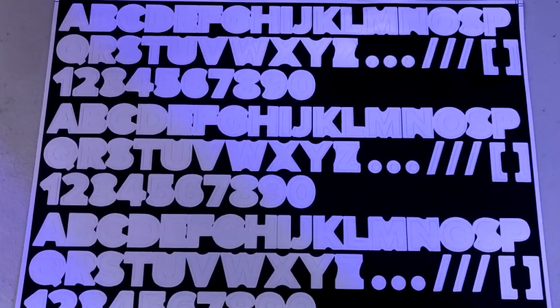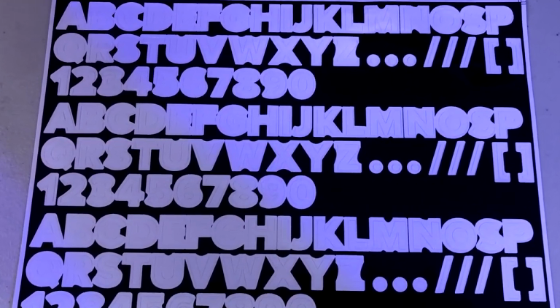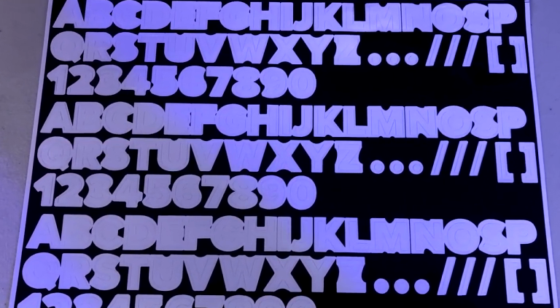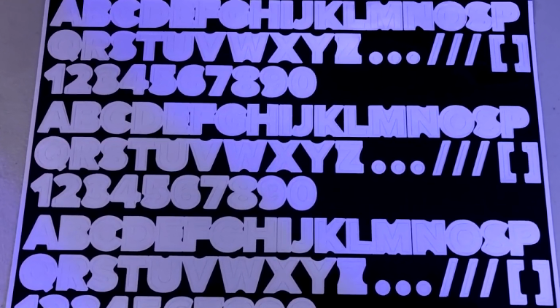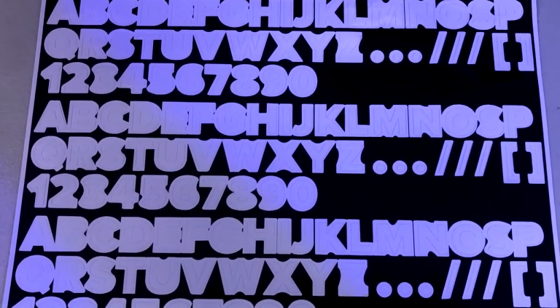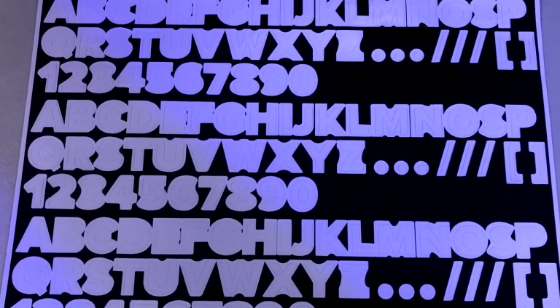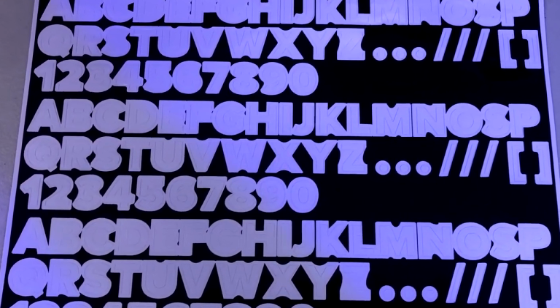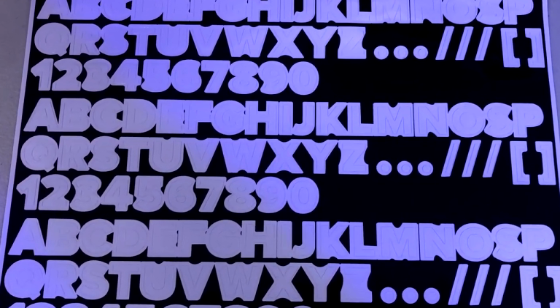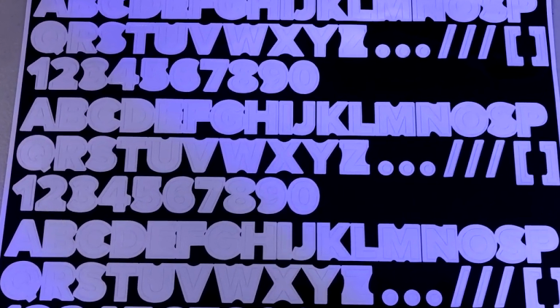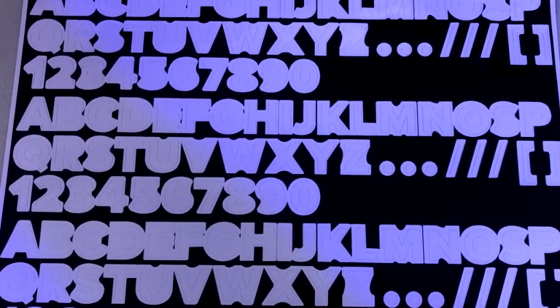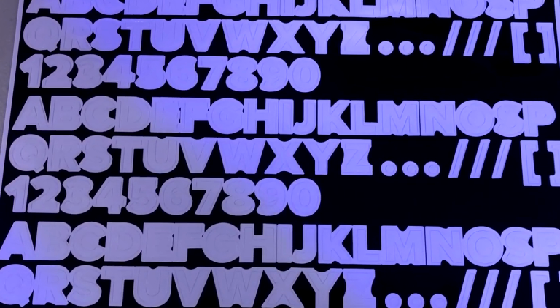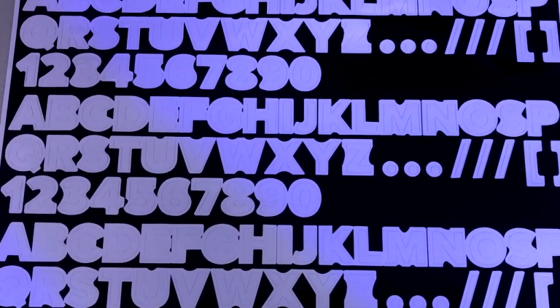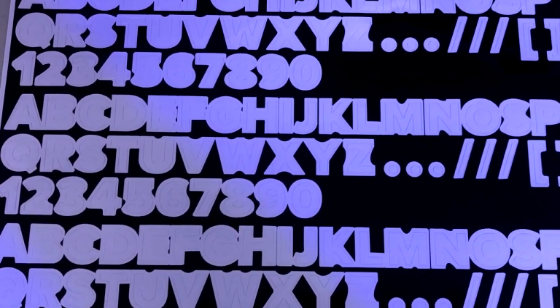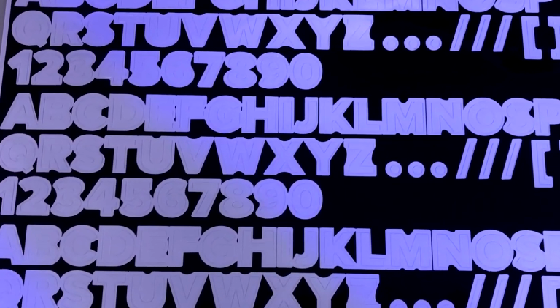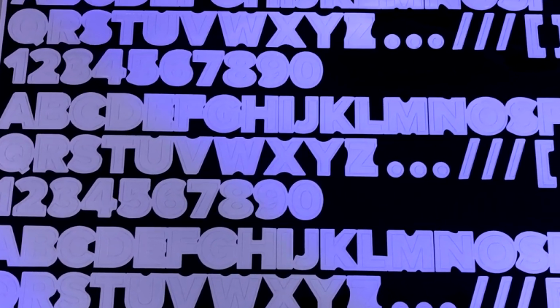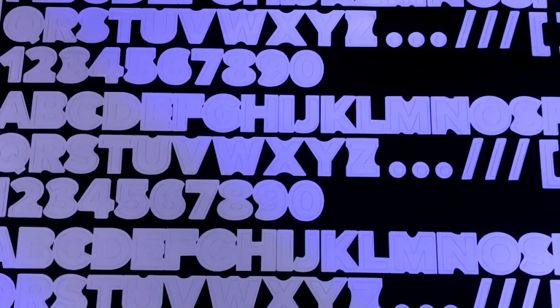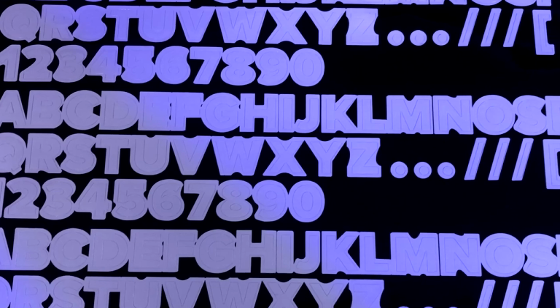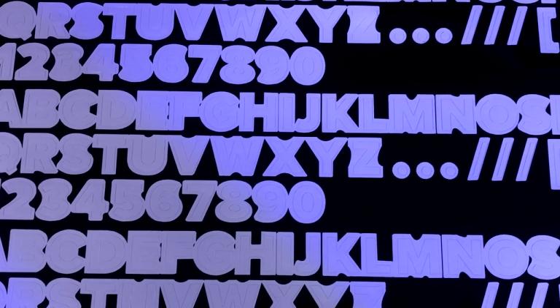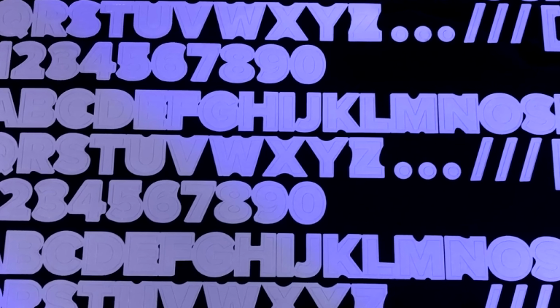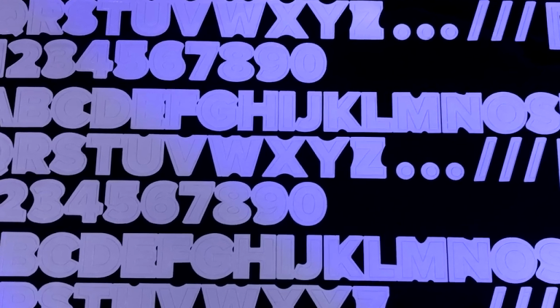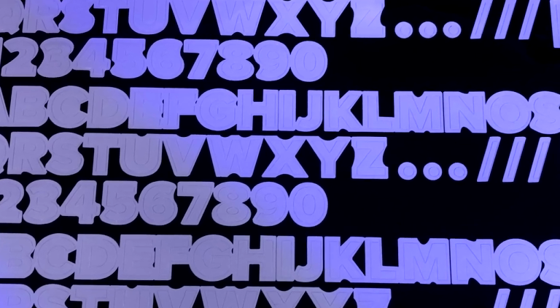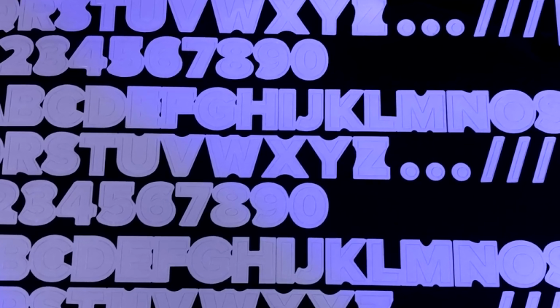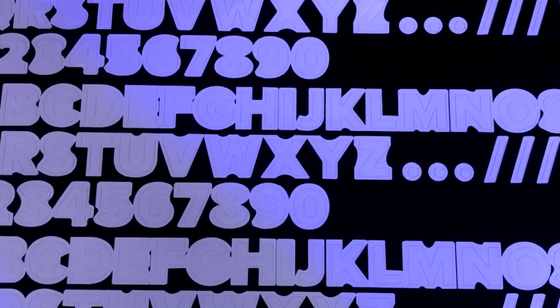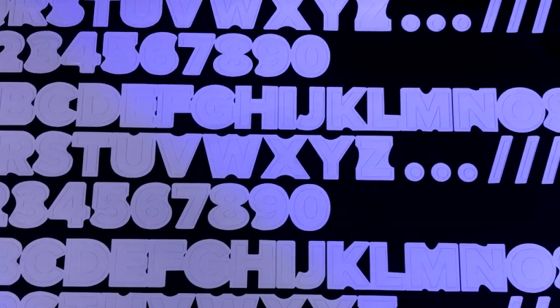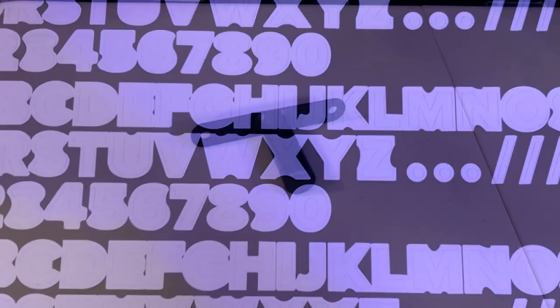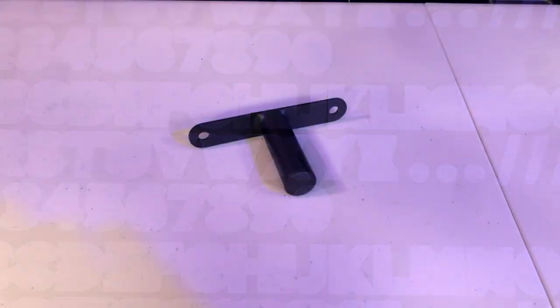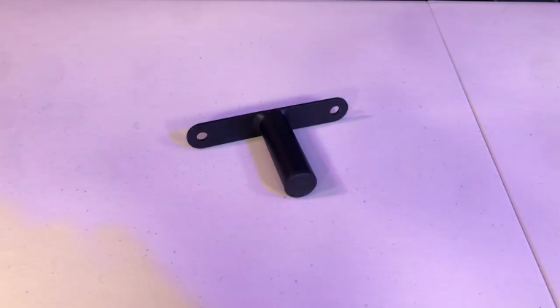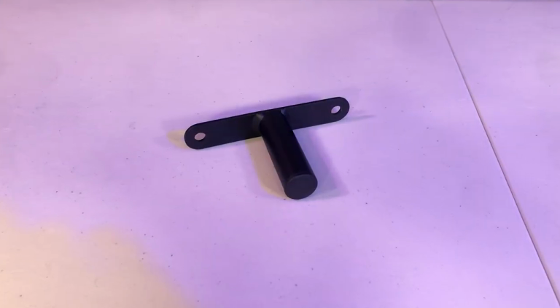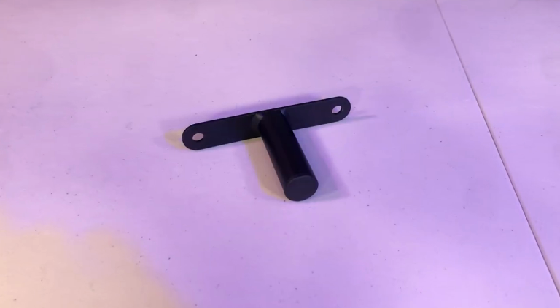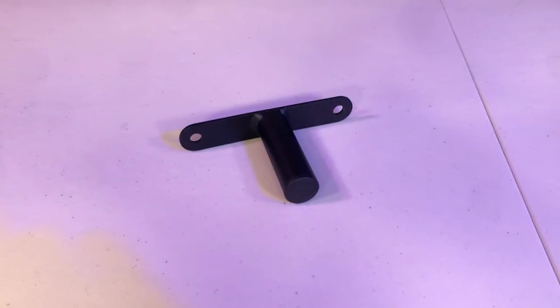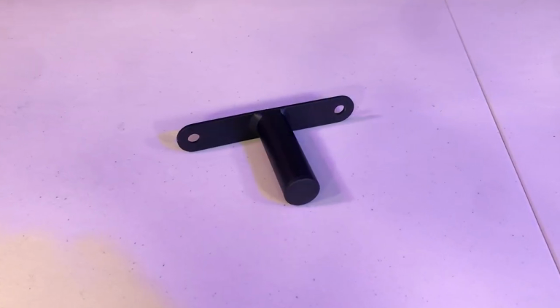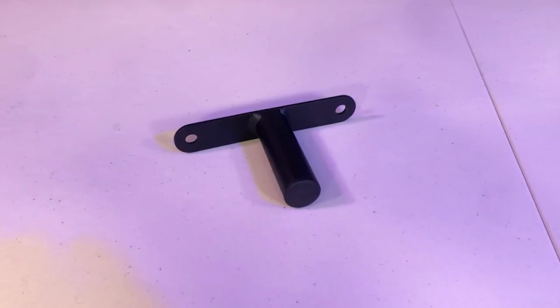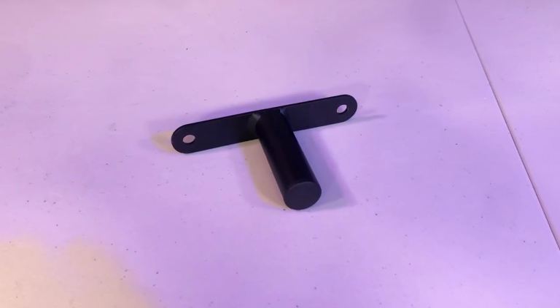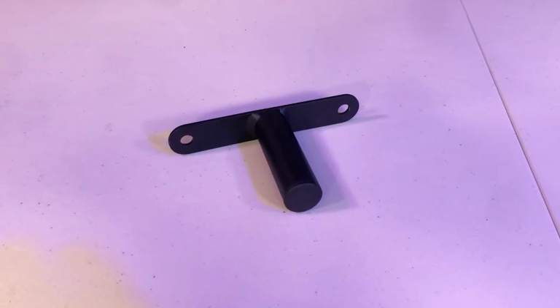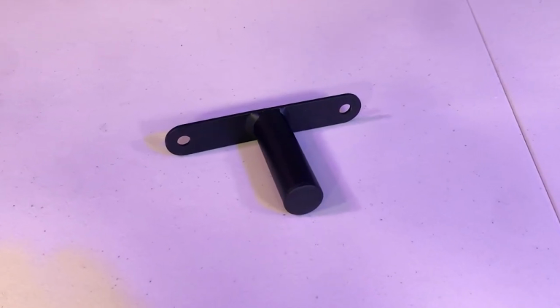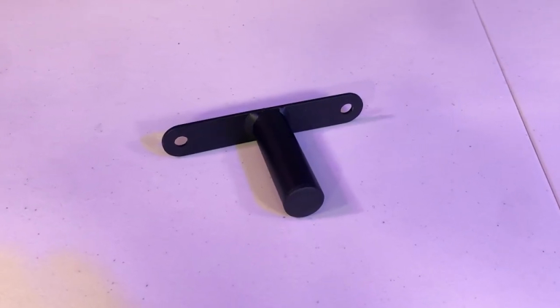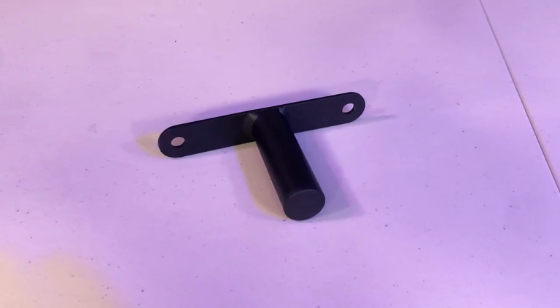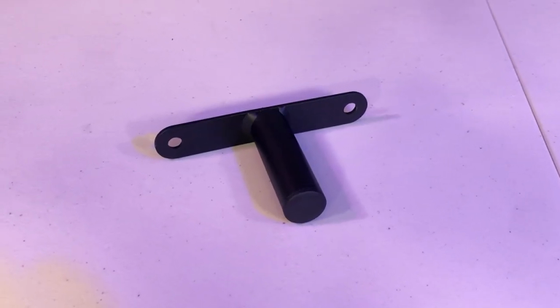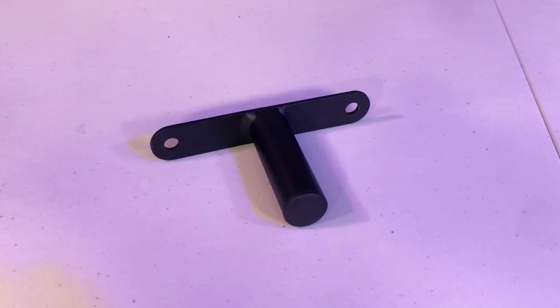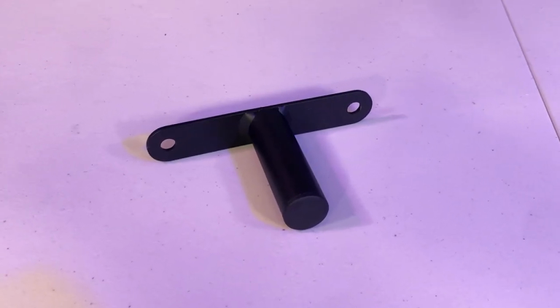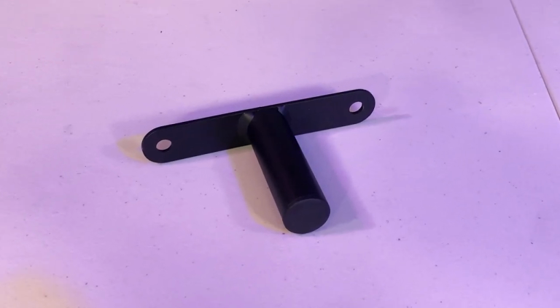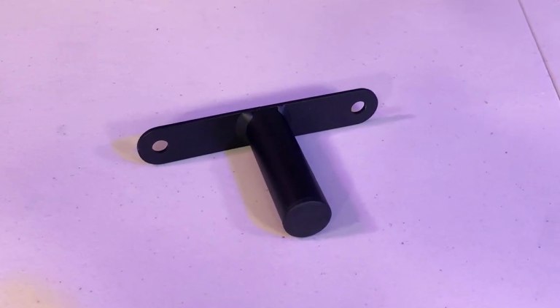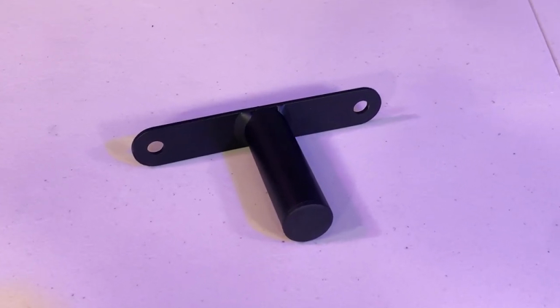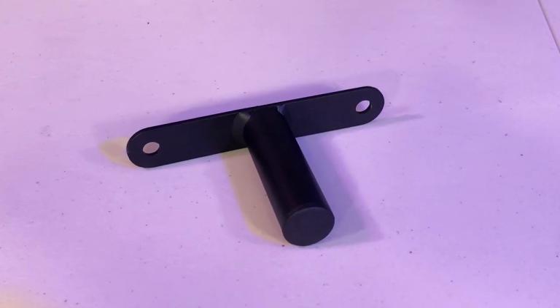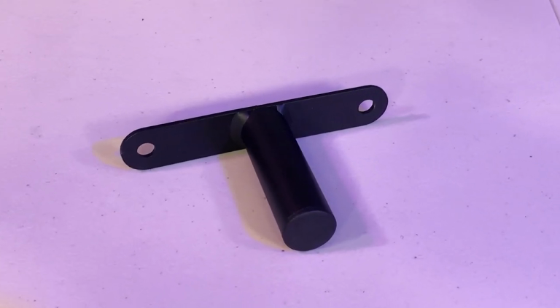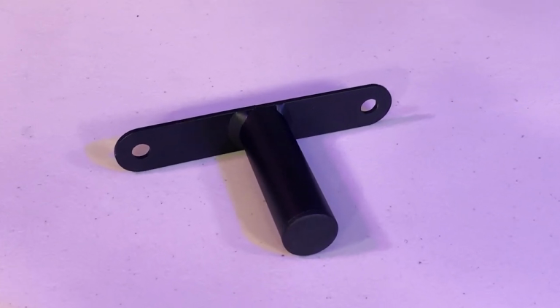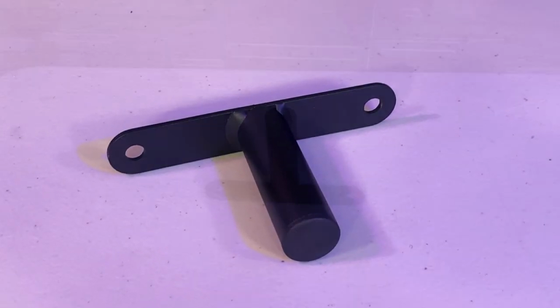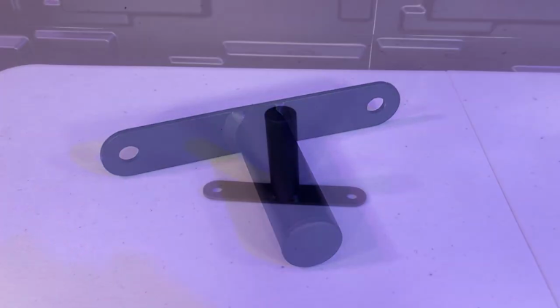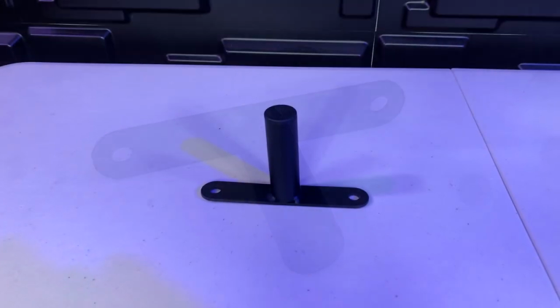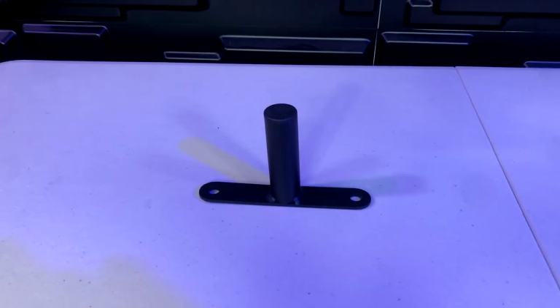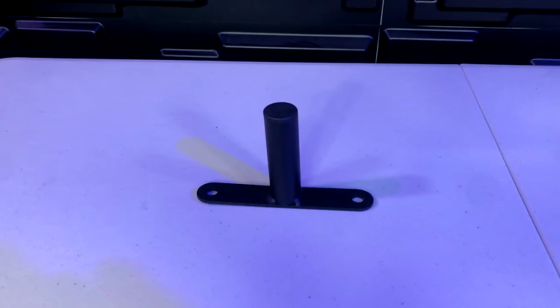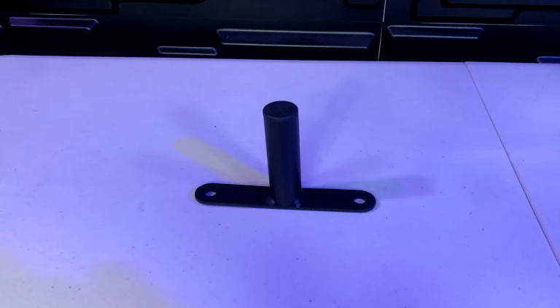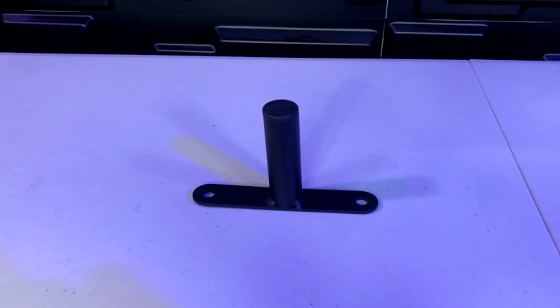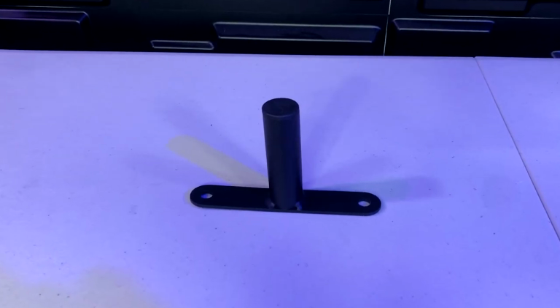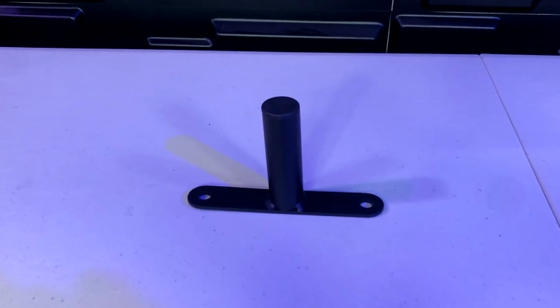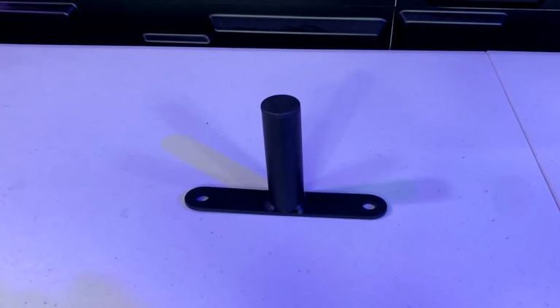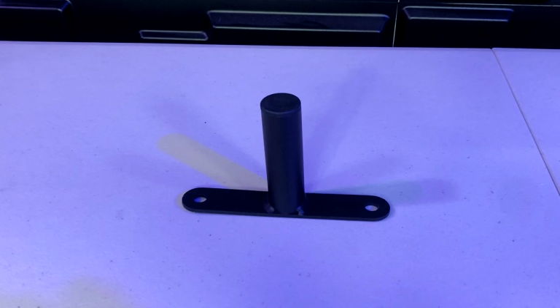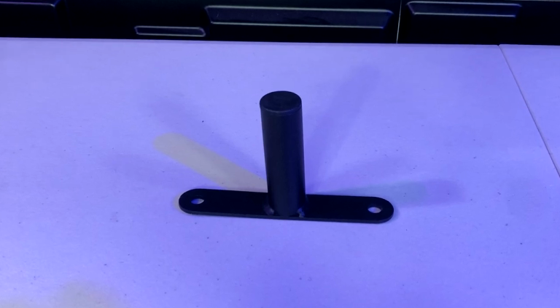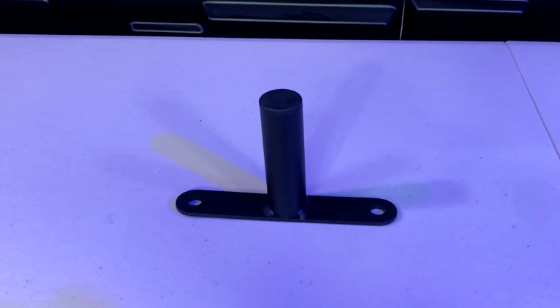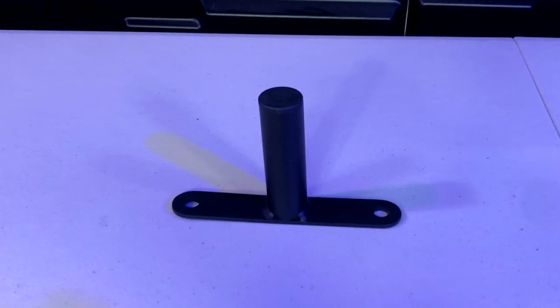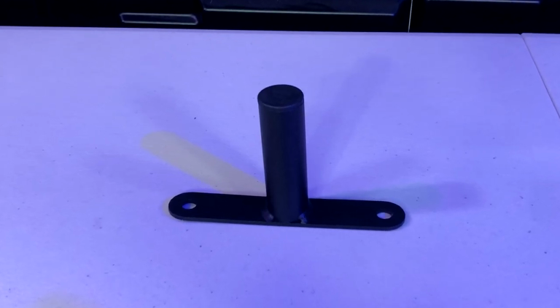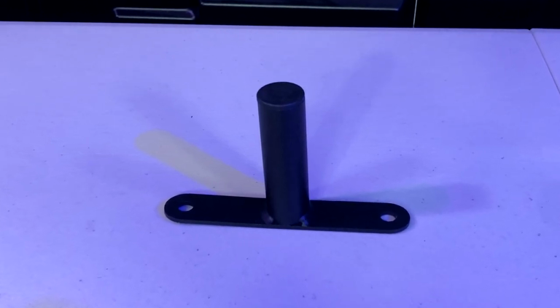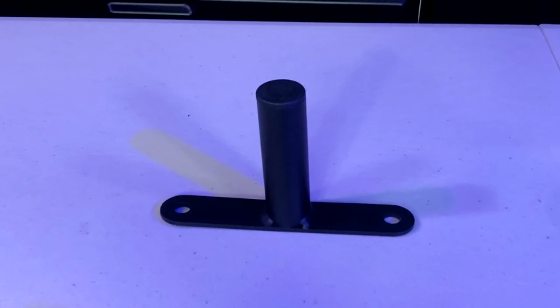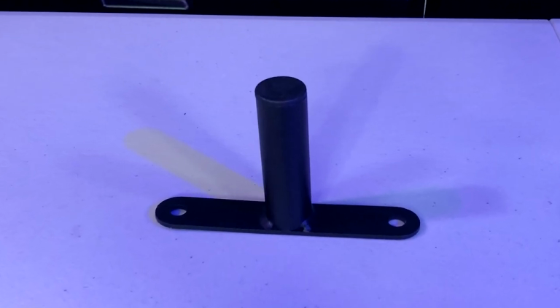Also included with the chassis is a Buttkicker mount — I didn't install it for this review, but it's a really nice add-on.